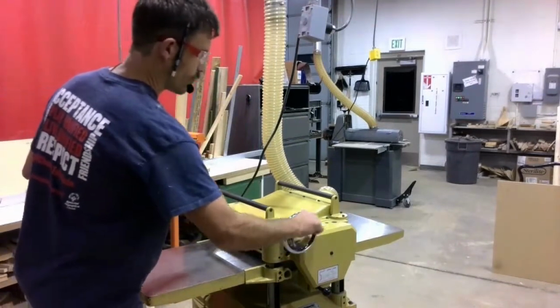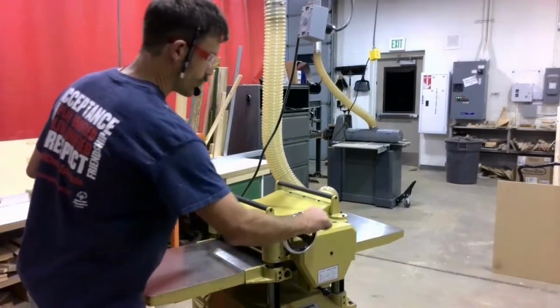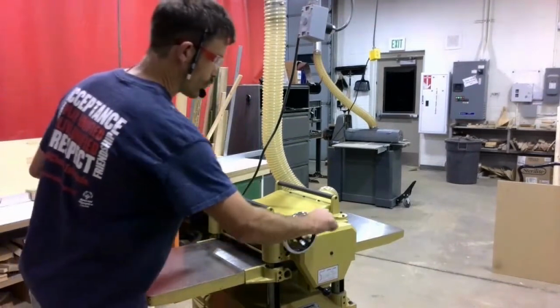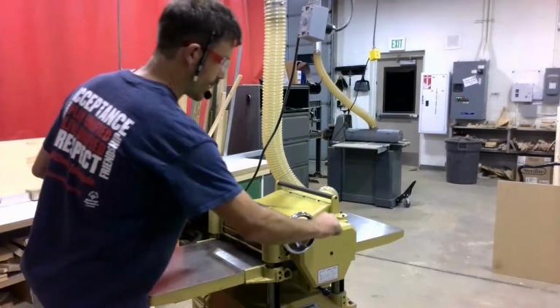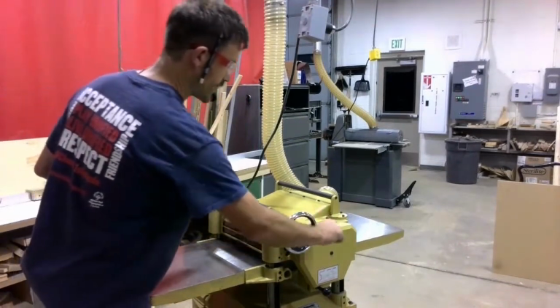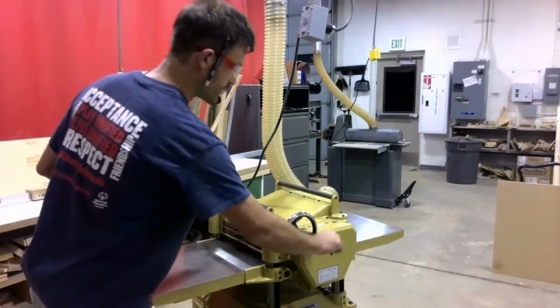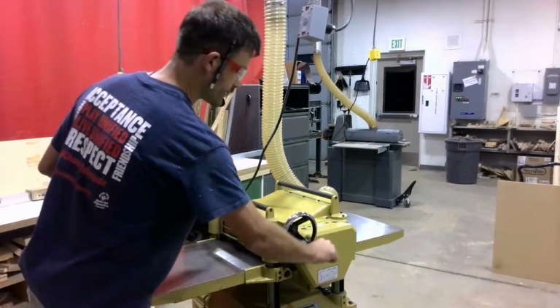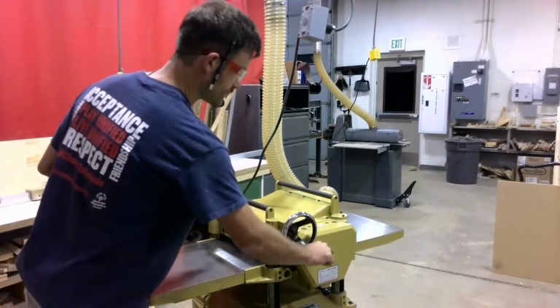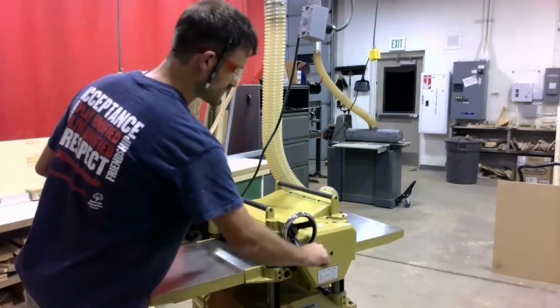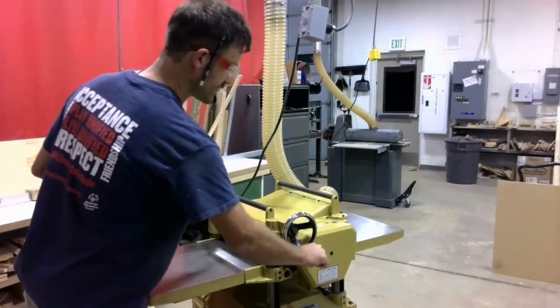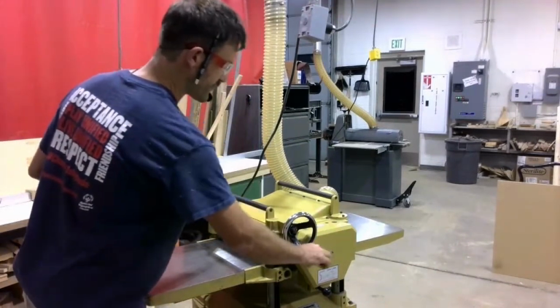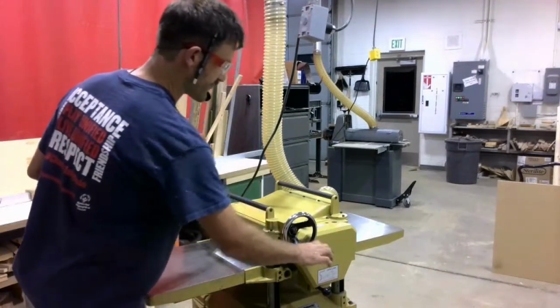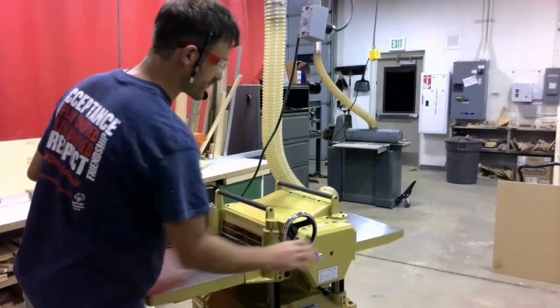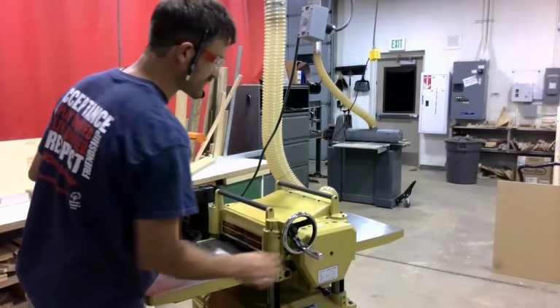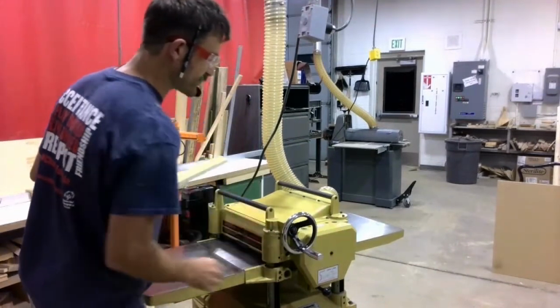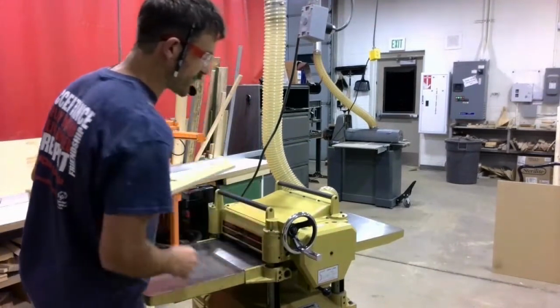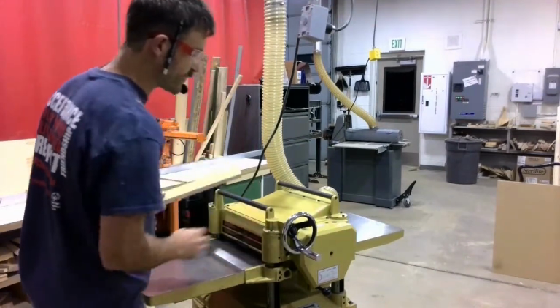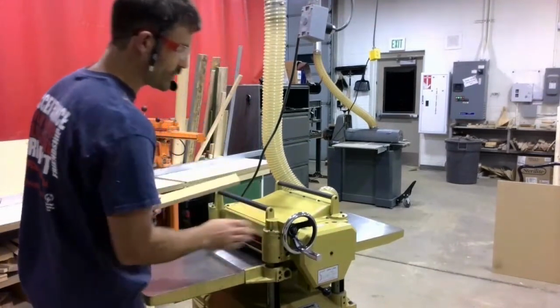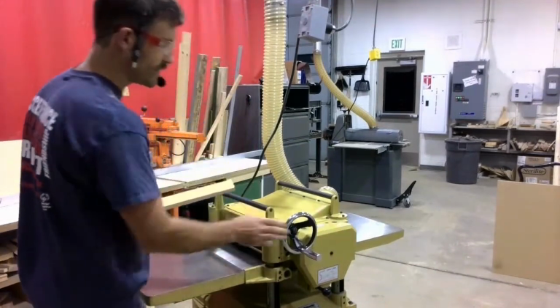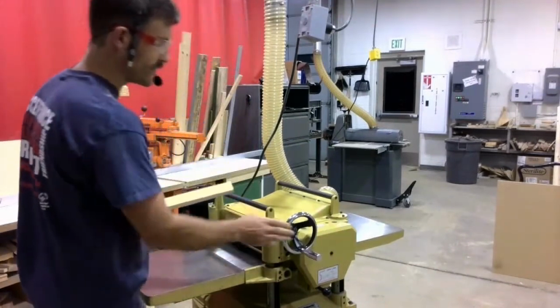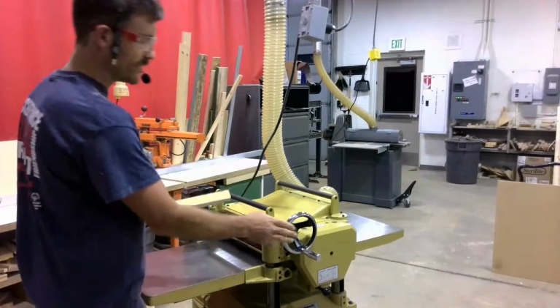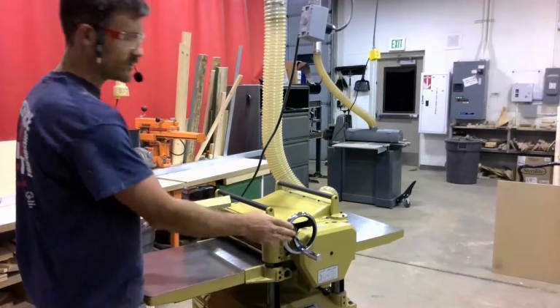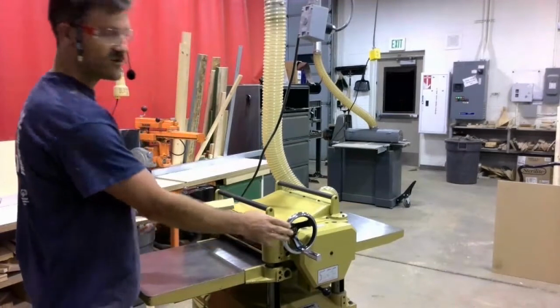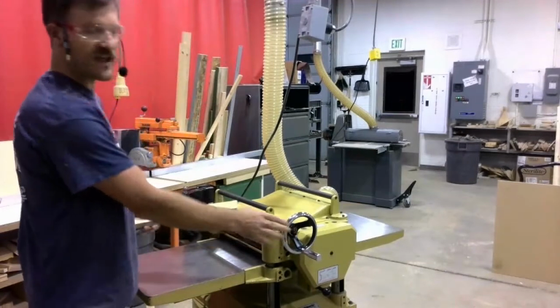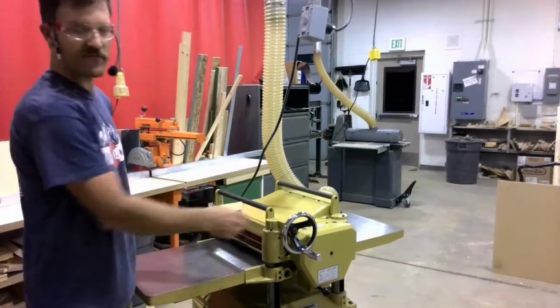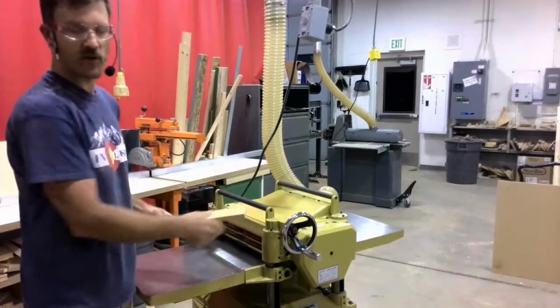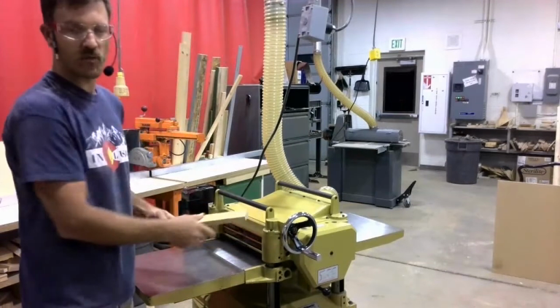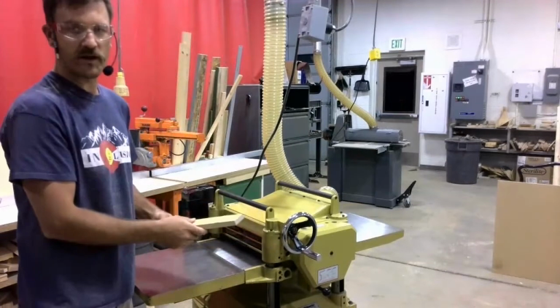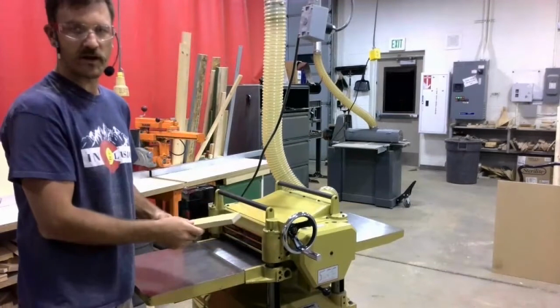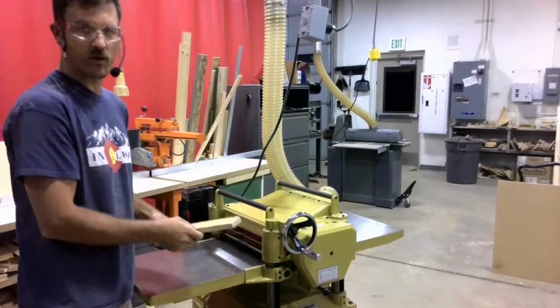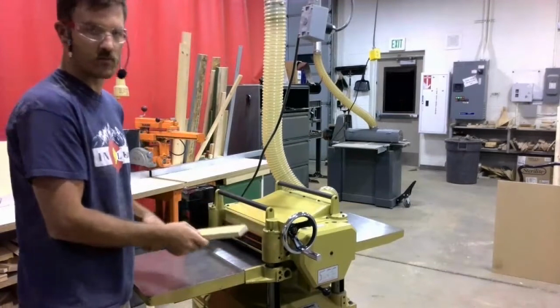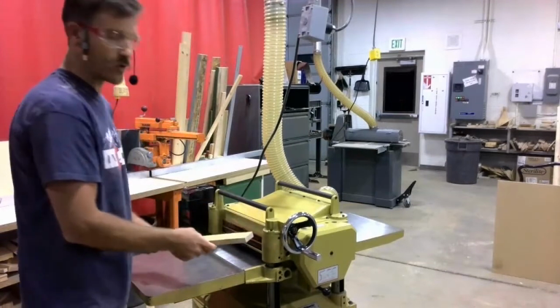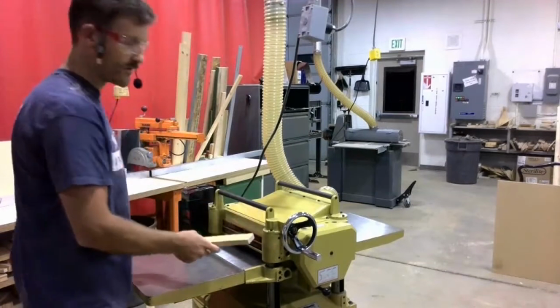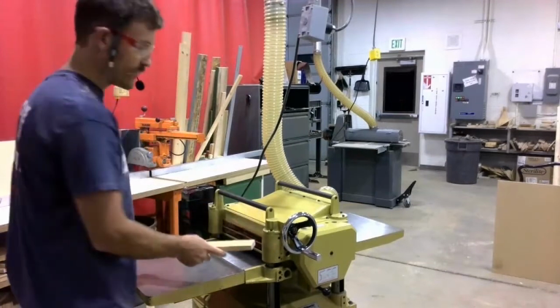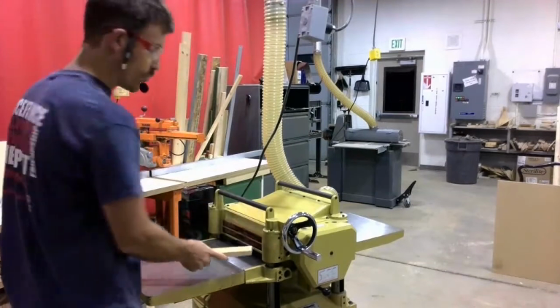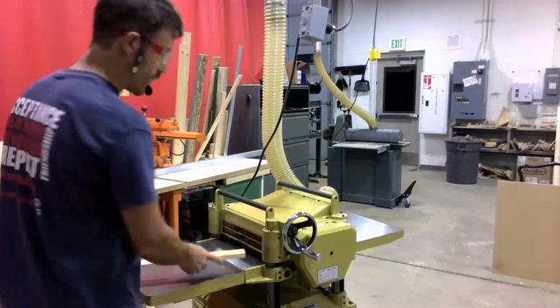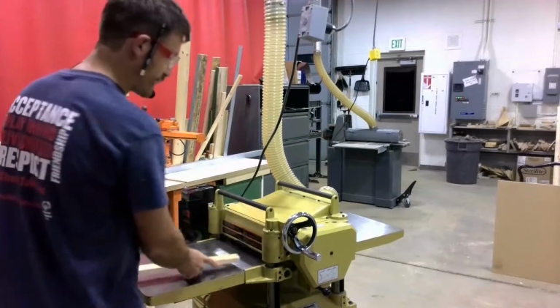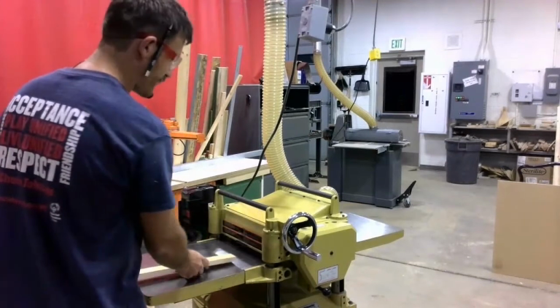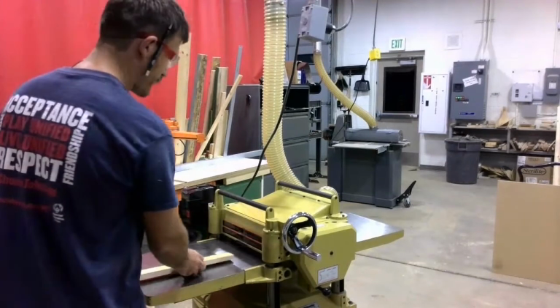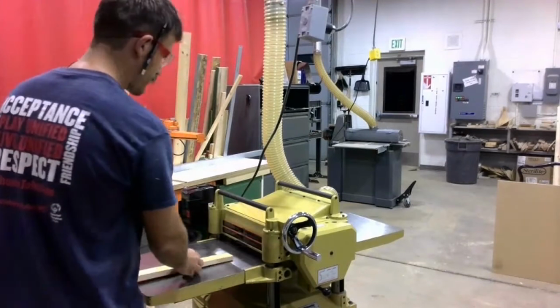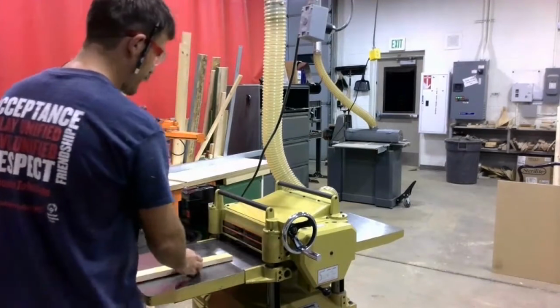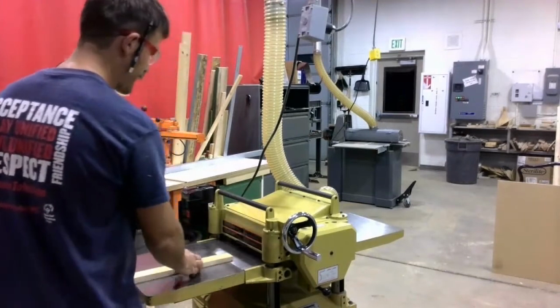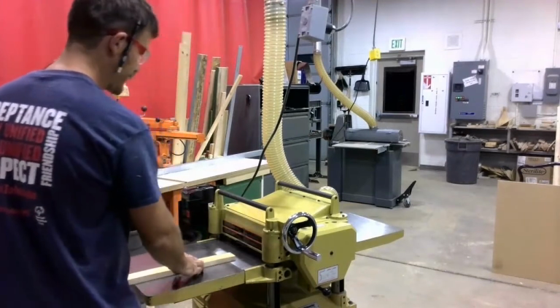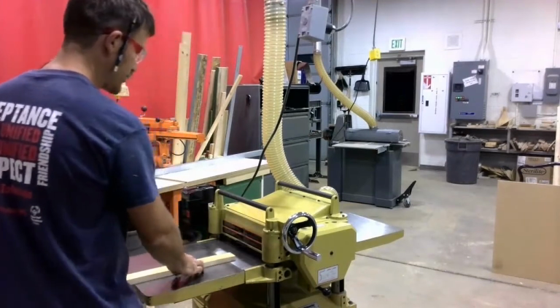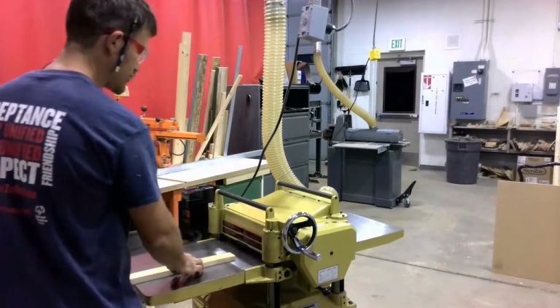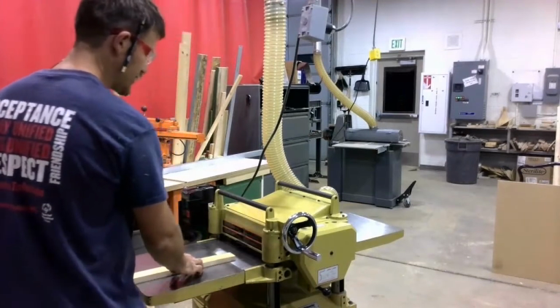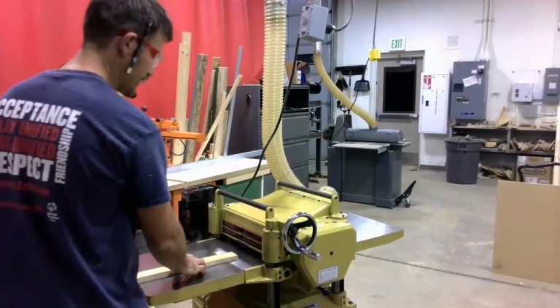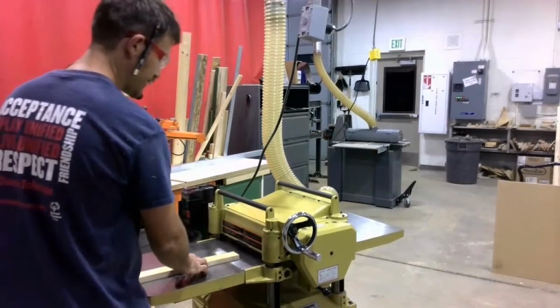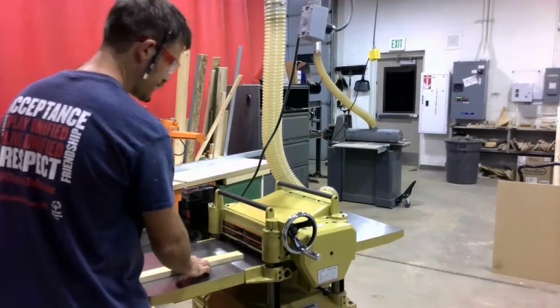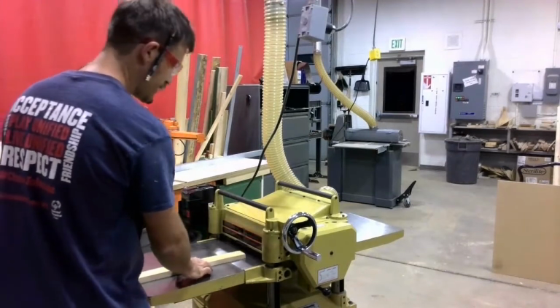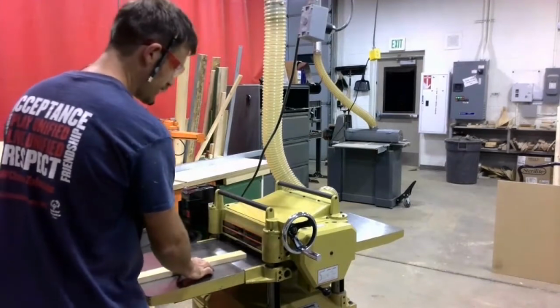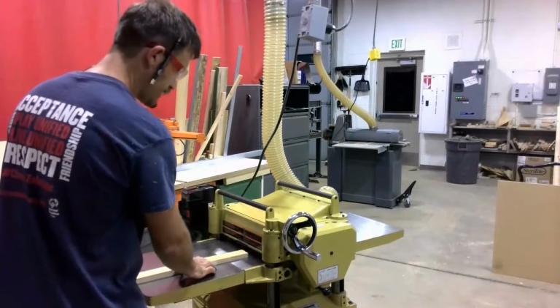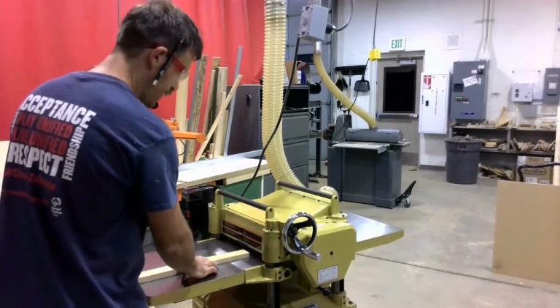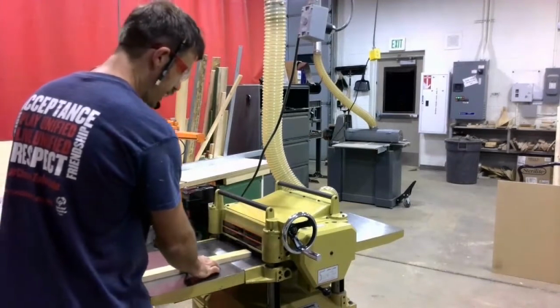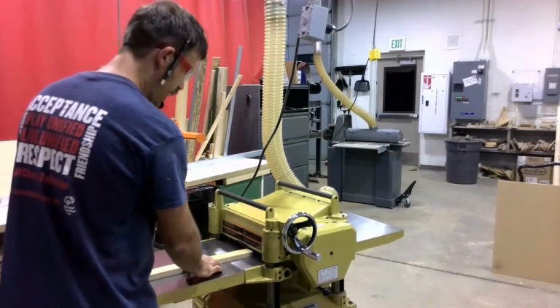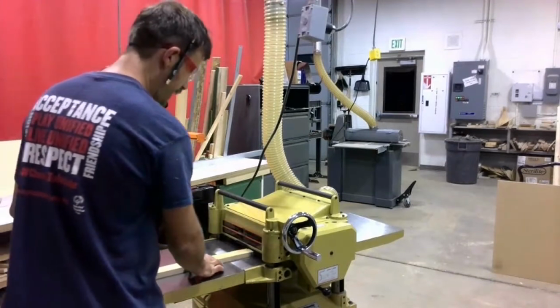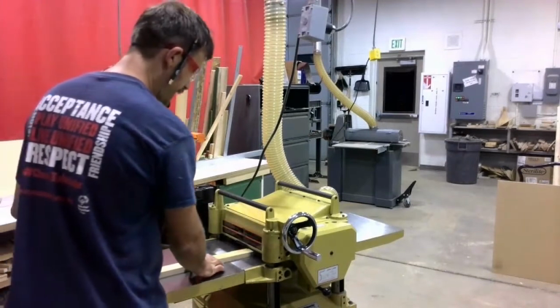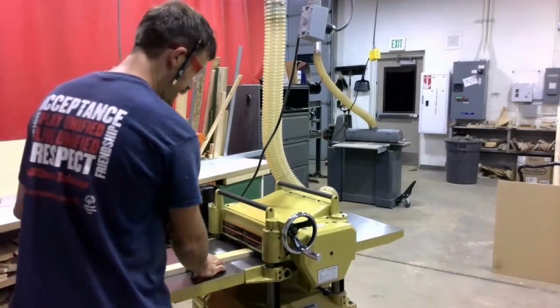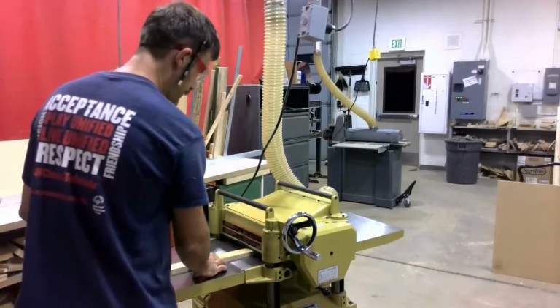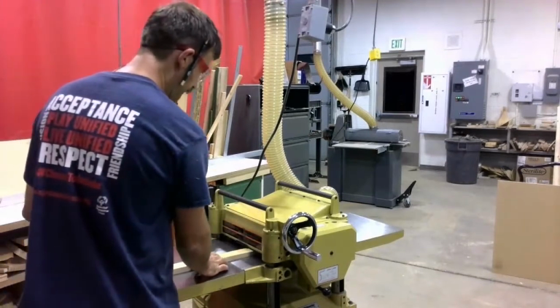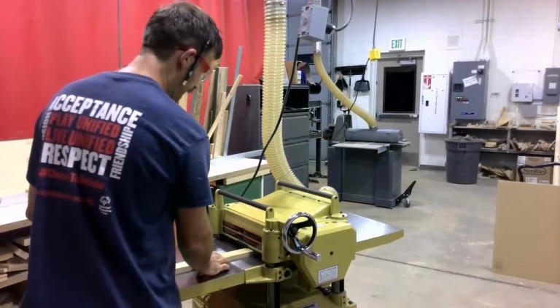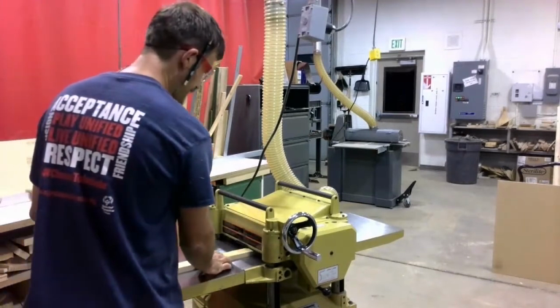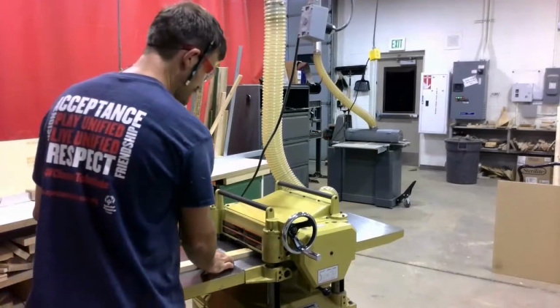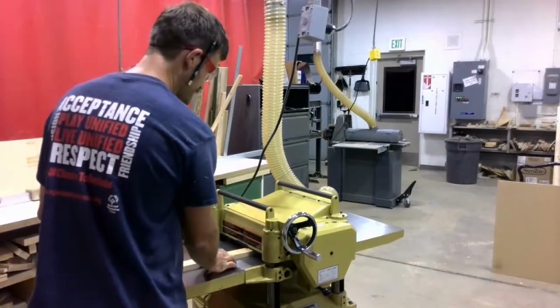When you're using the thickness planer, you never want to go more than one full revolution on a pass.